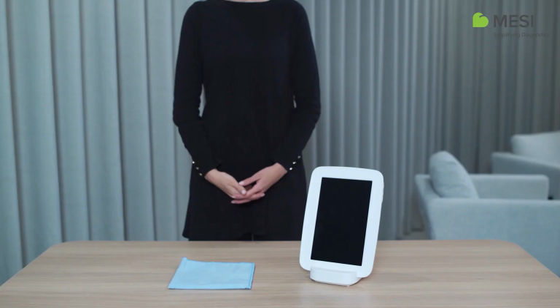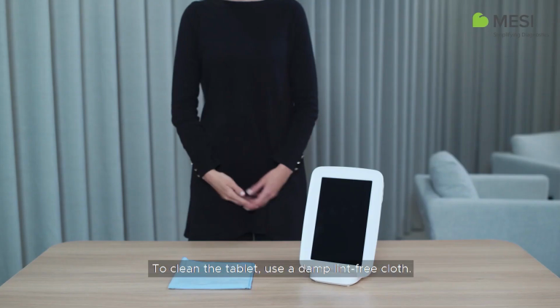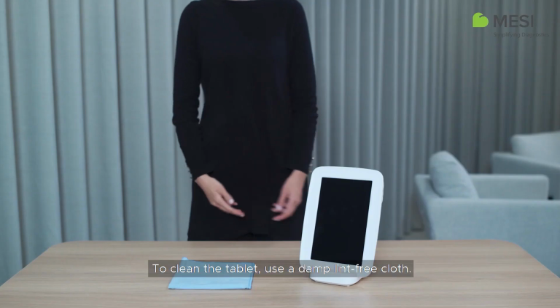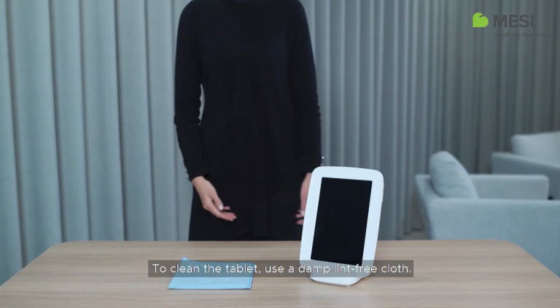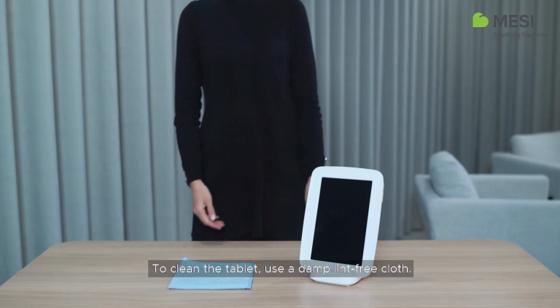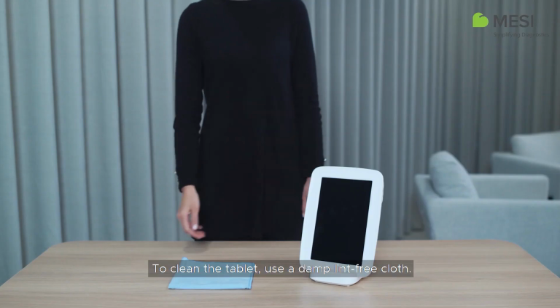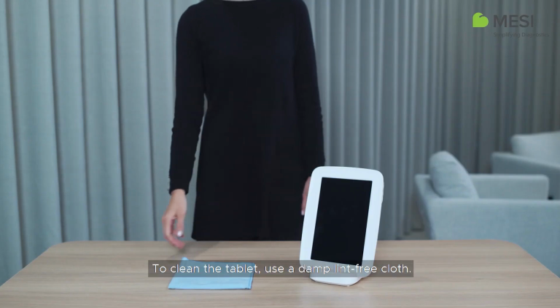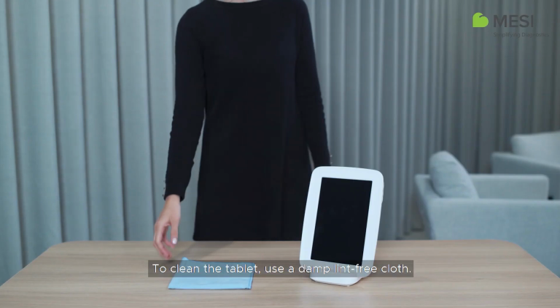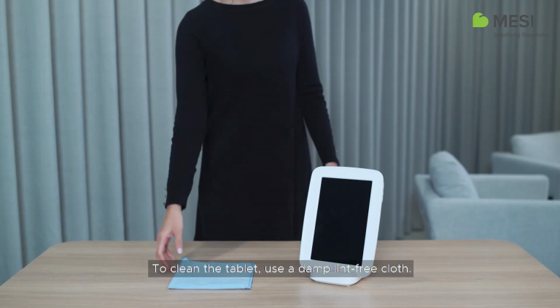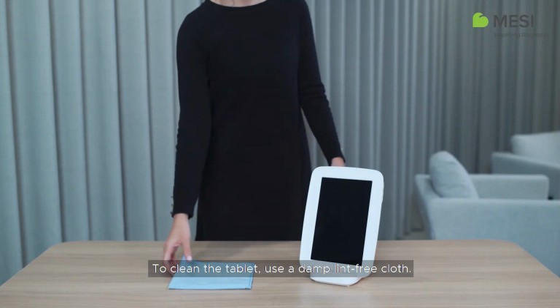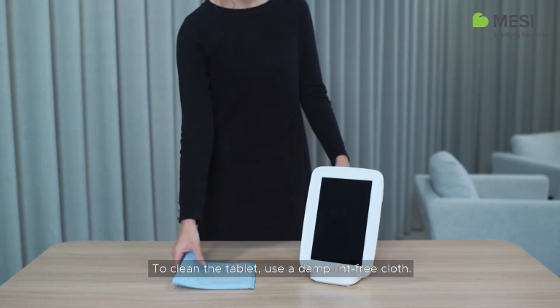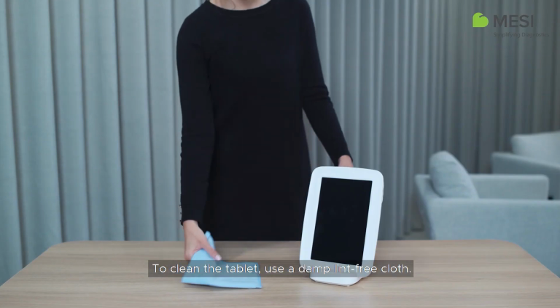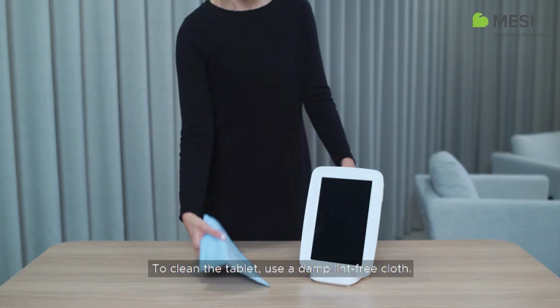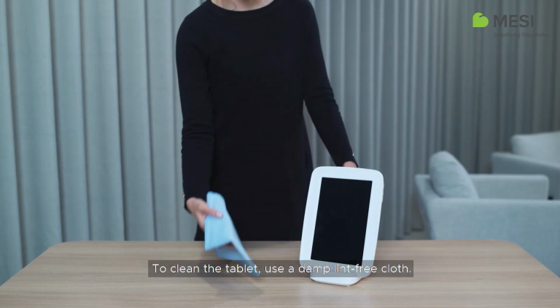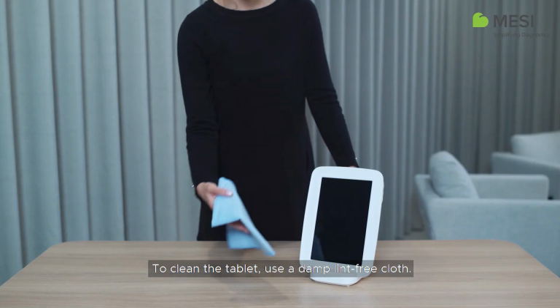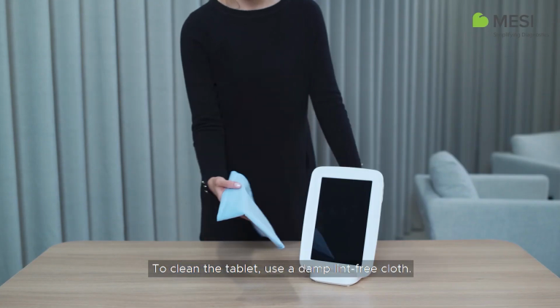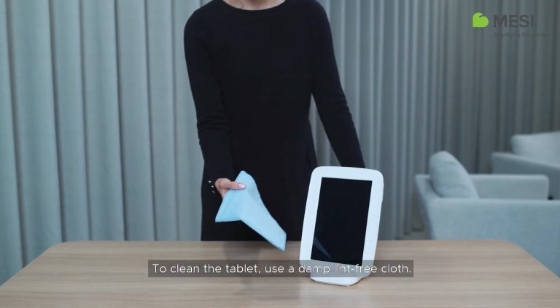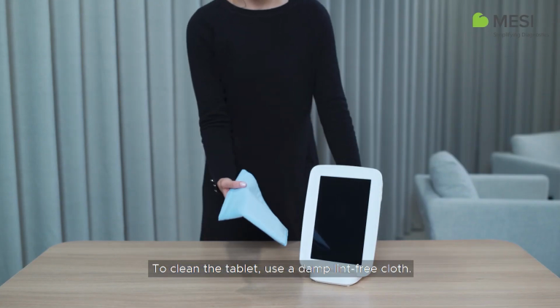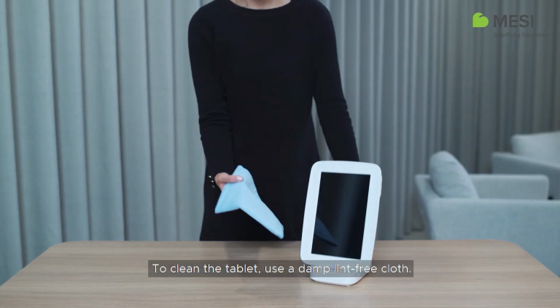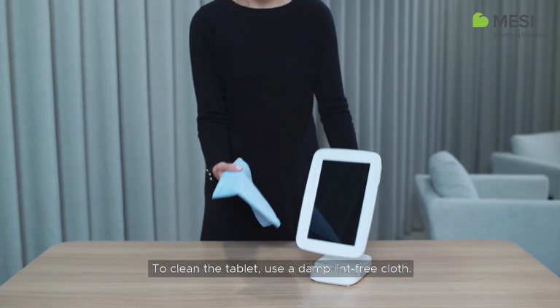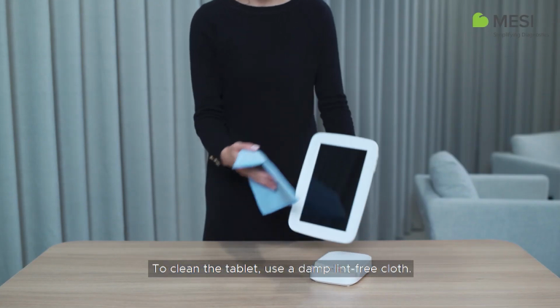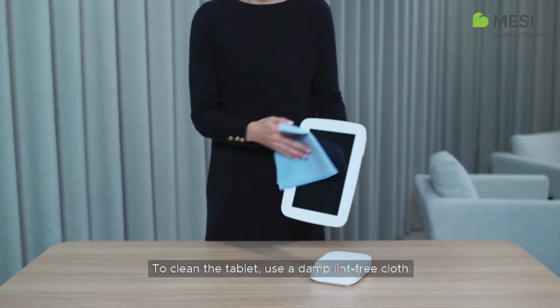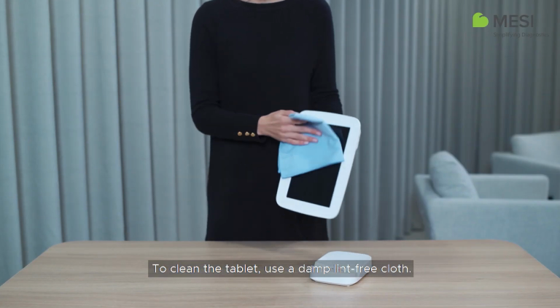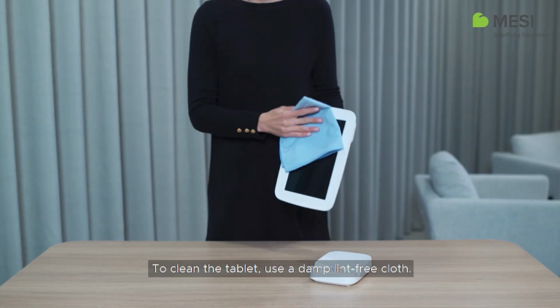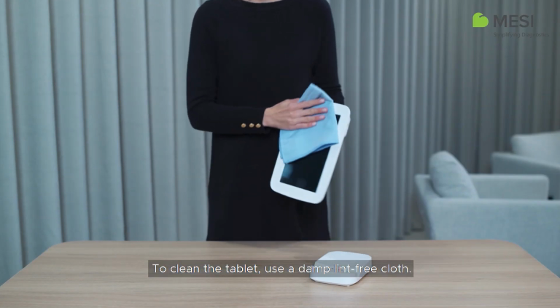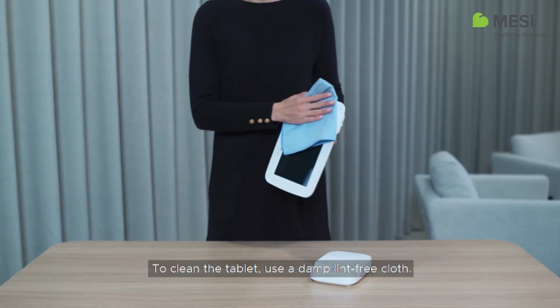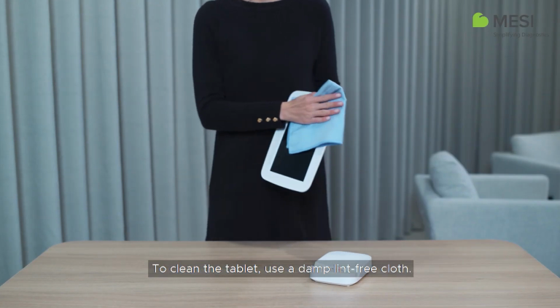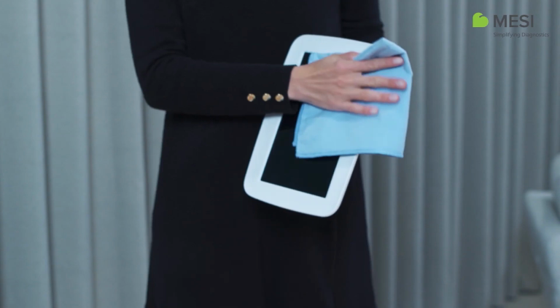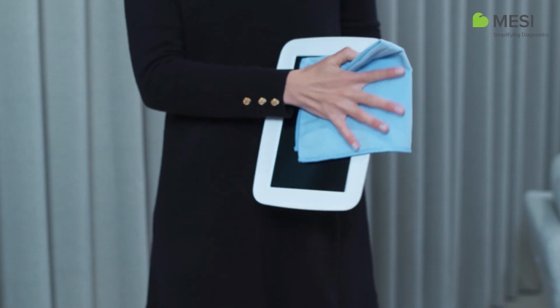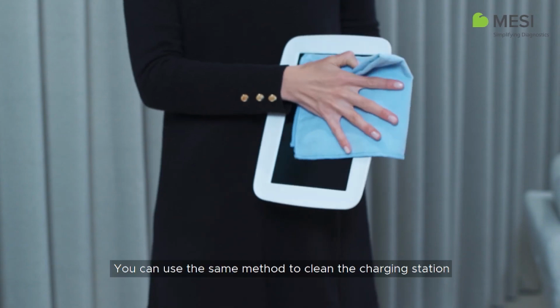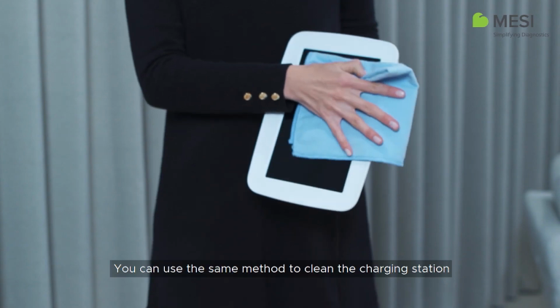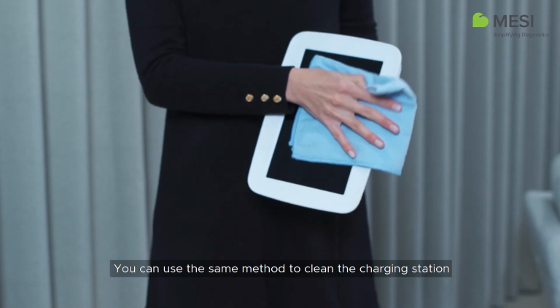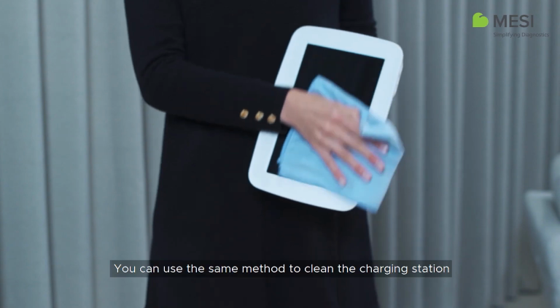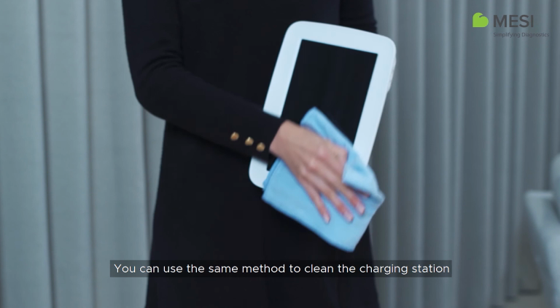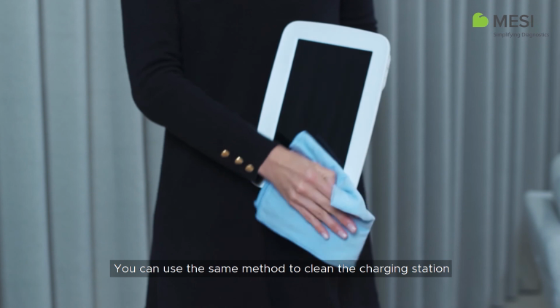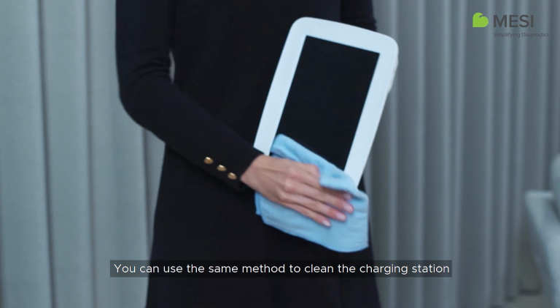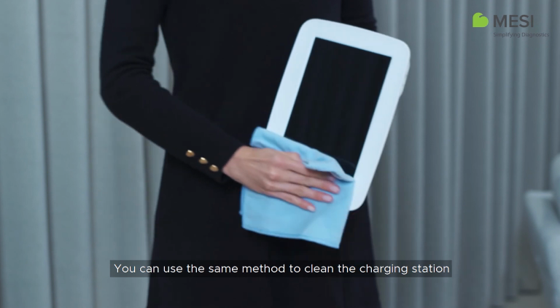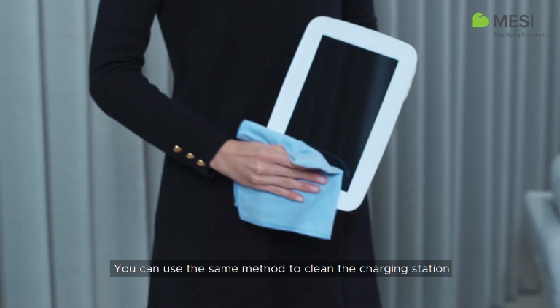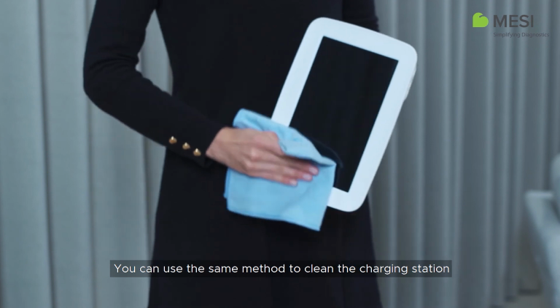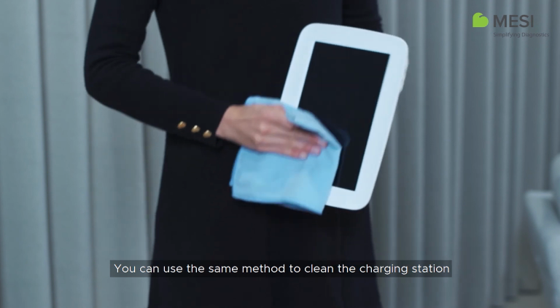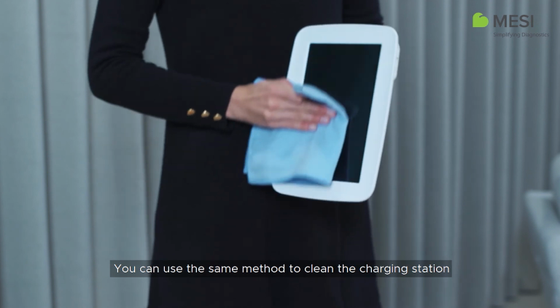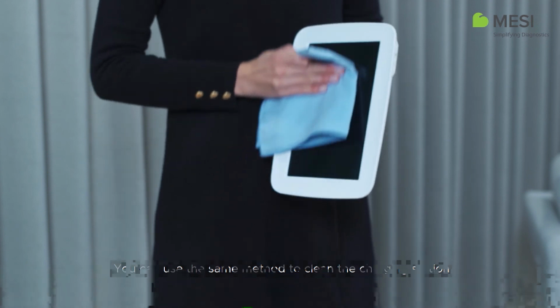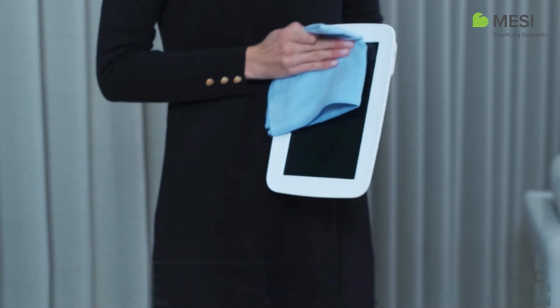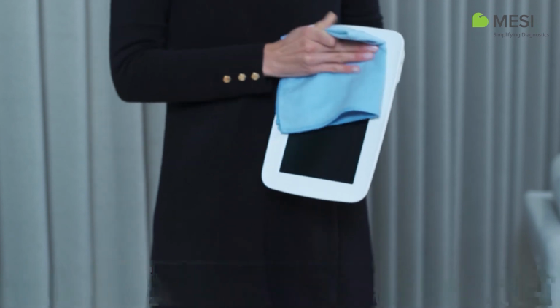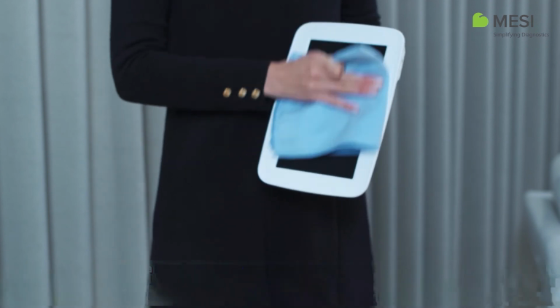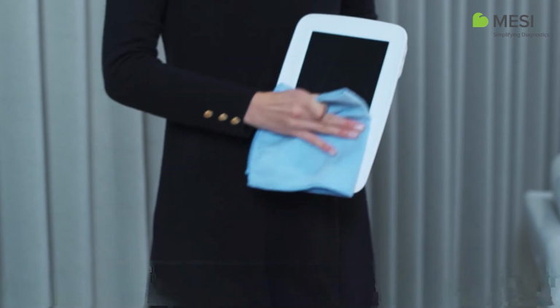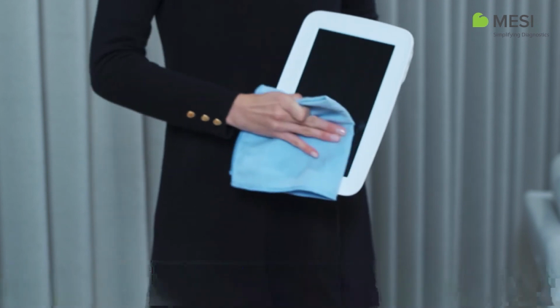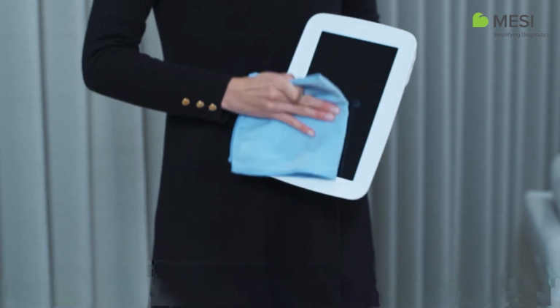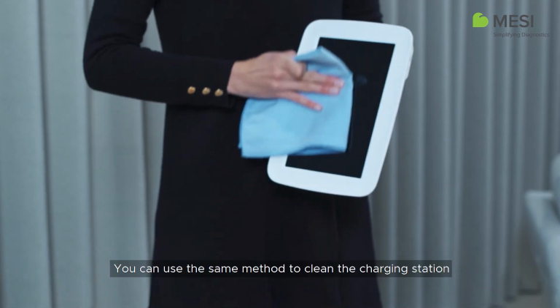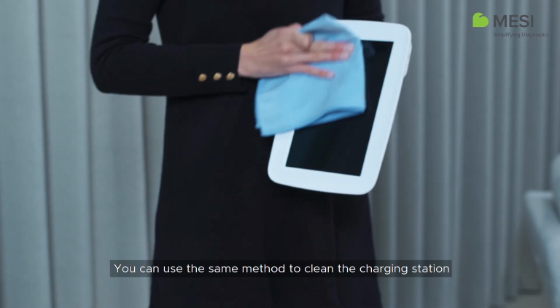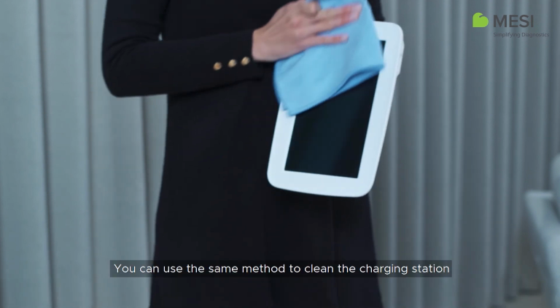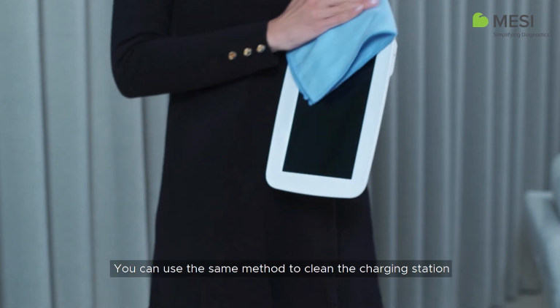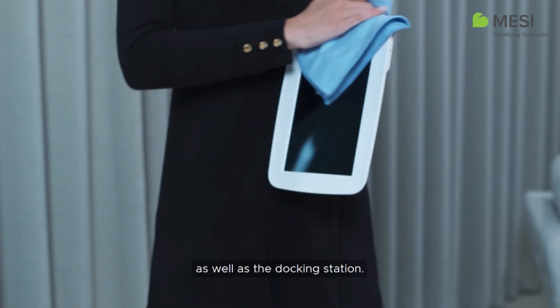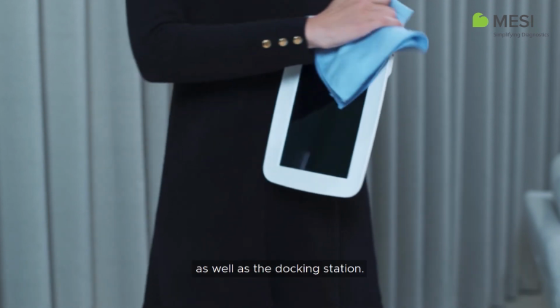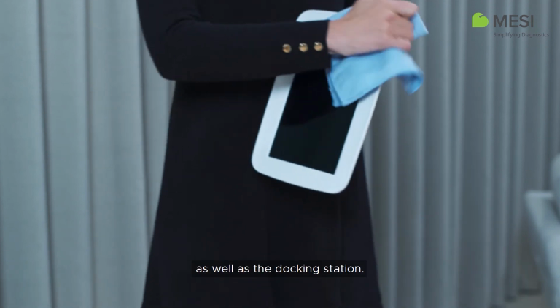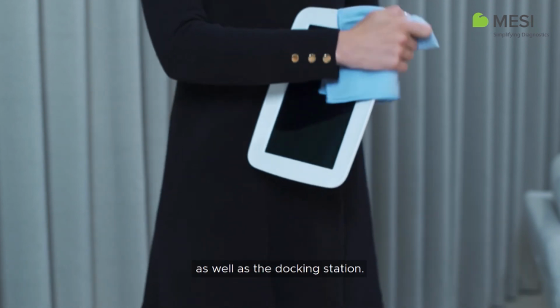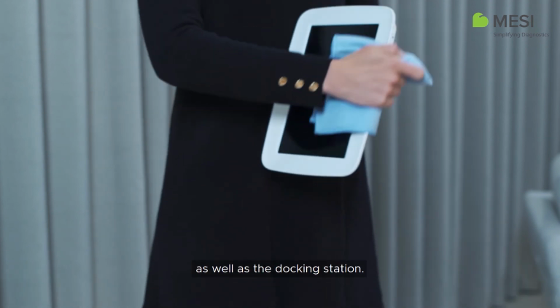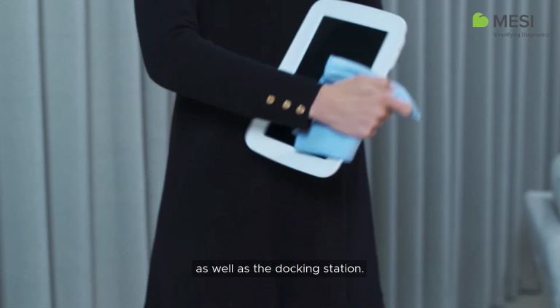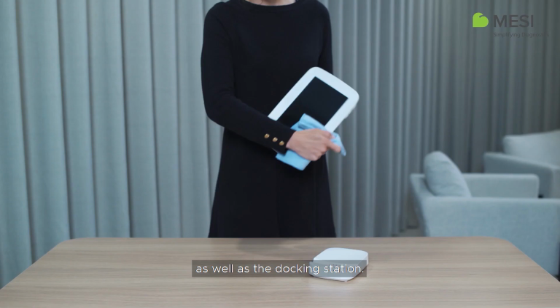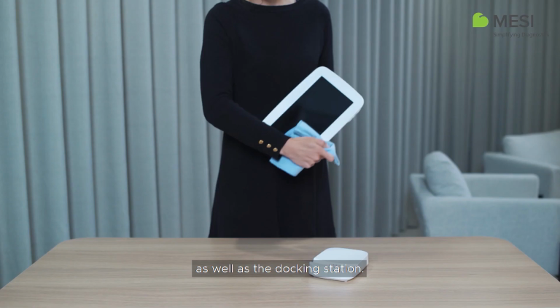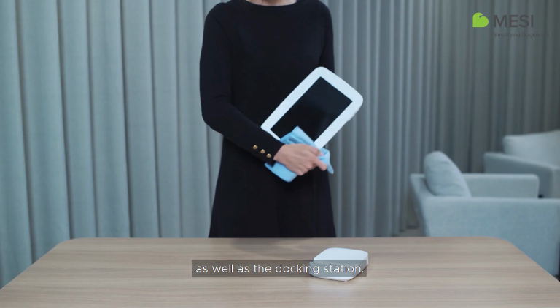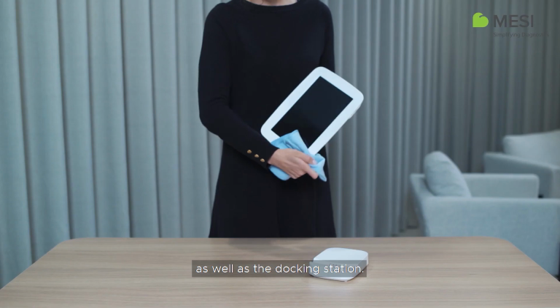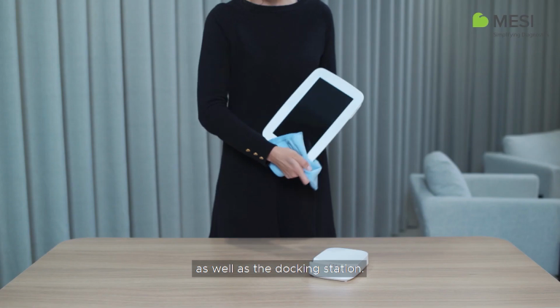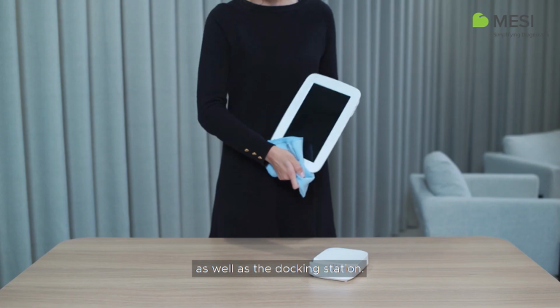To clean the tablet, use a damp, lint-free cloth. You can use the same method to clean the charging station as well as the docking station.